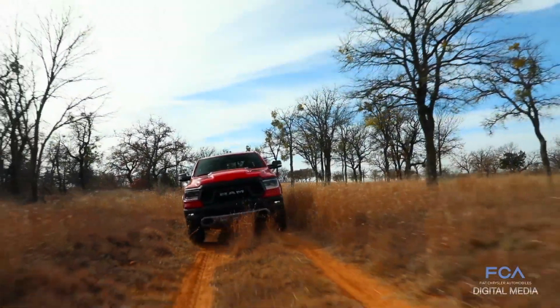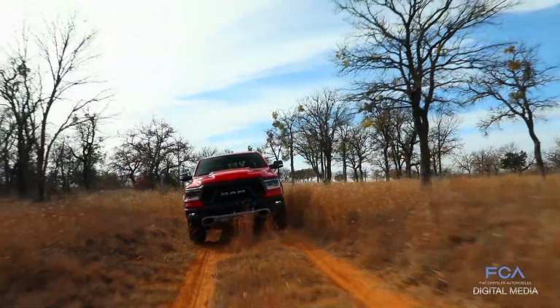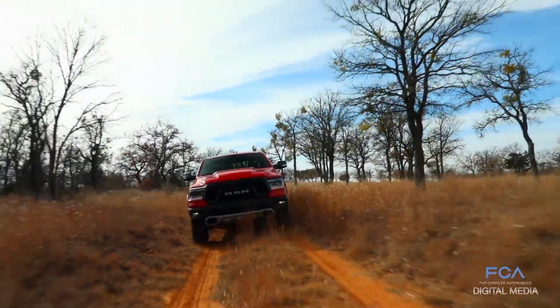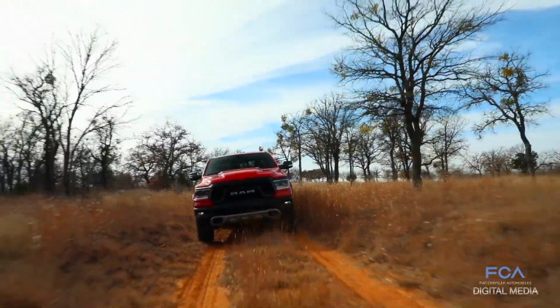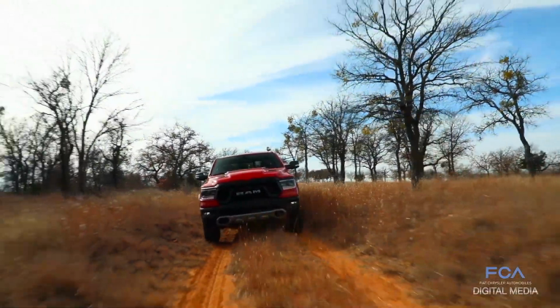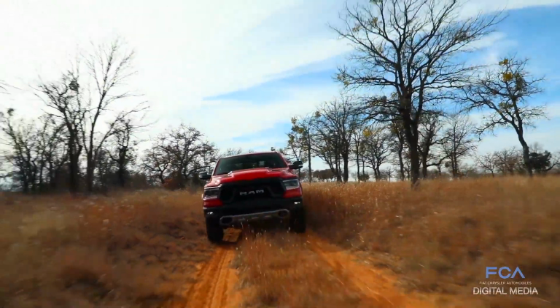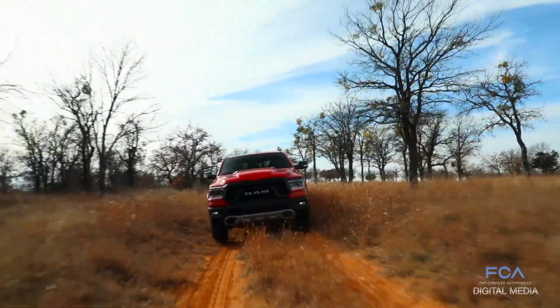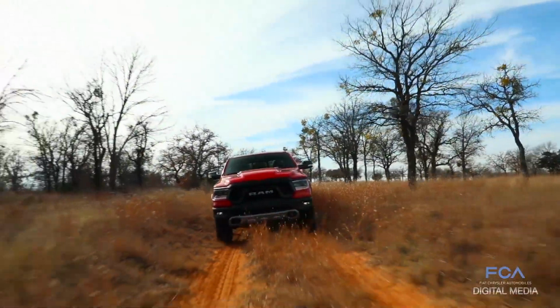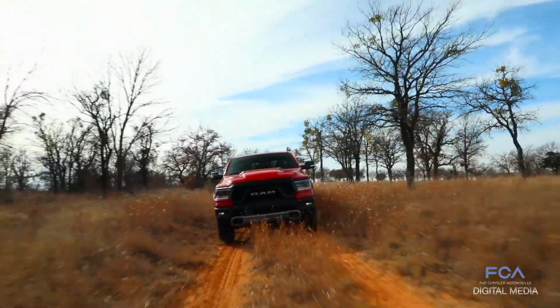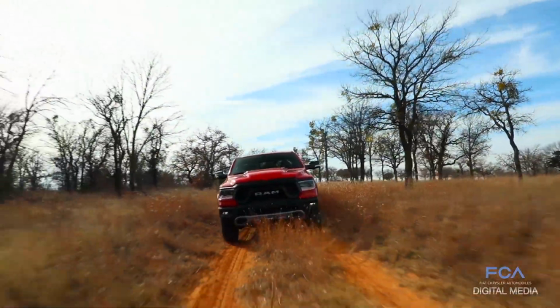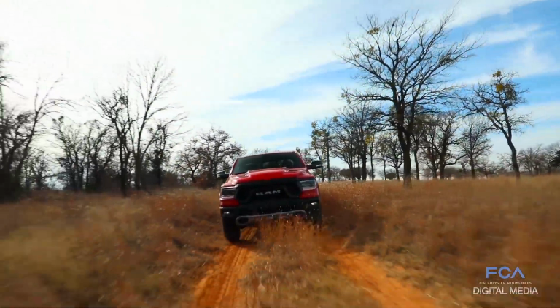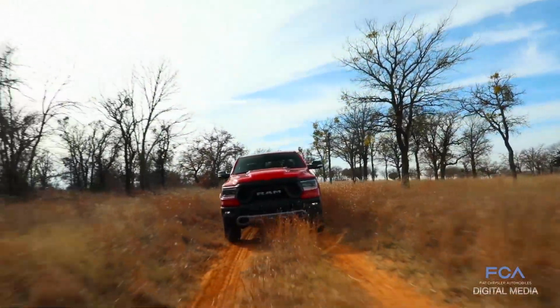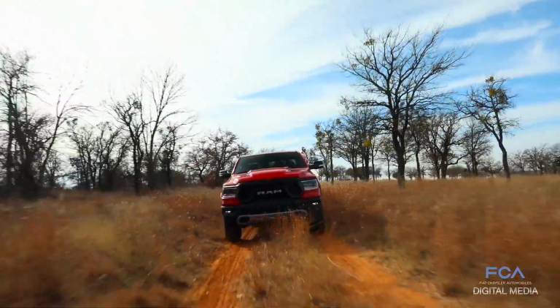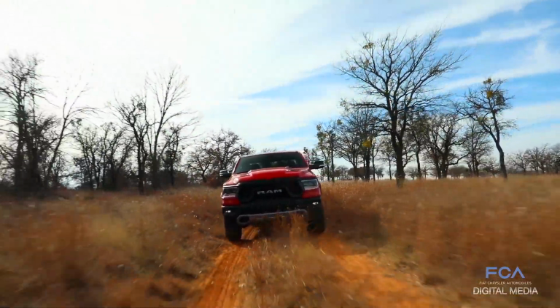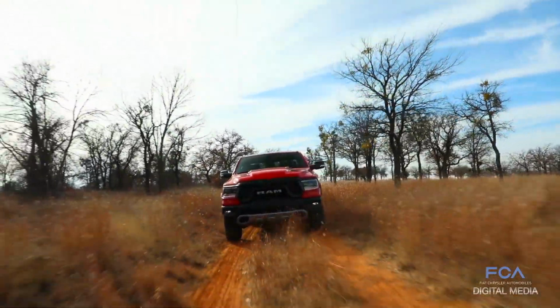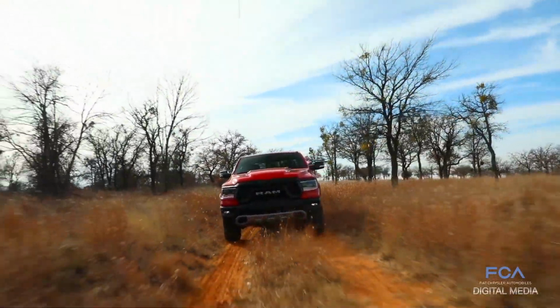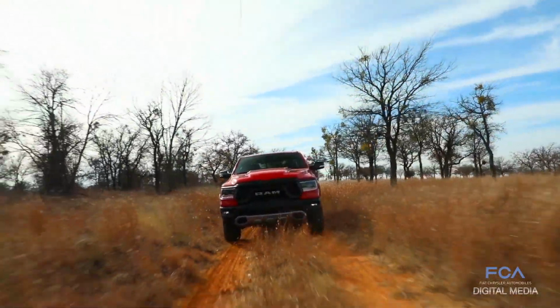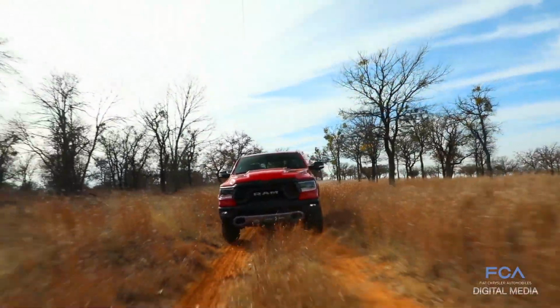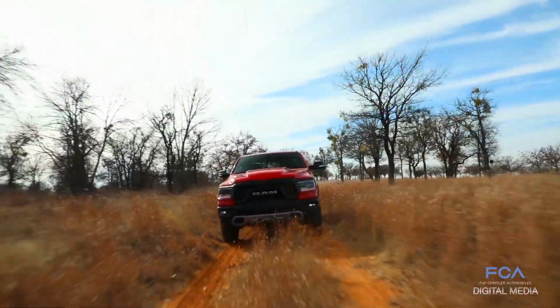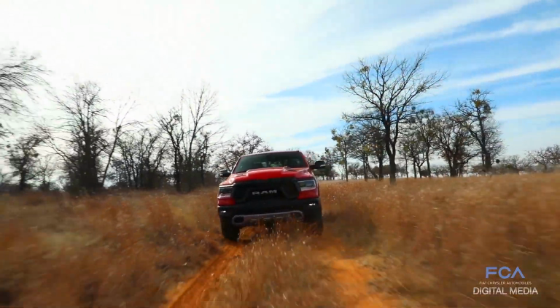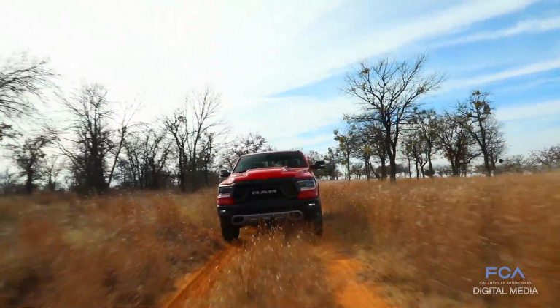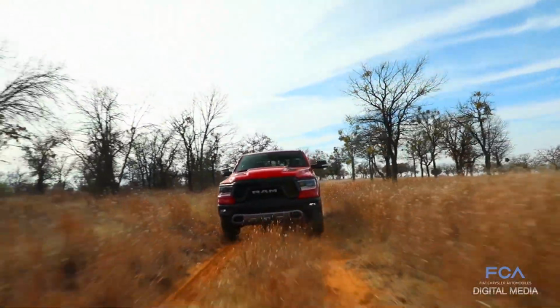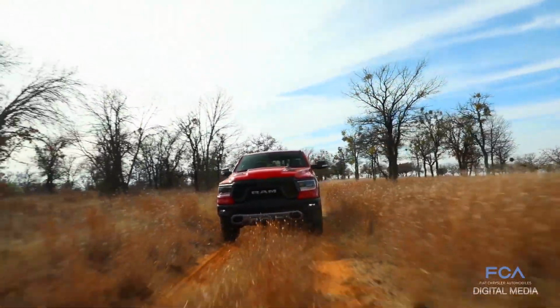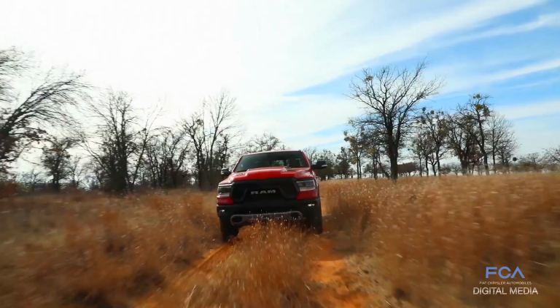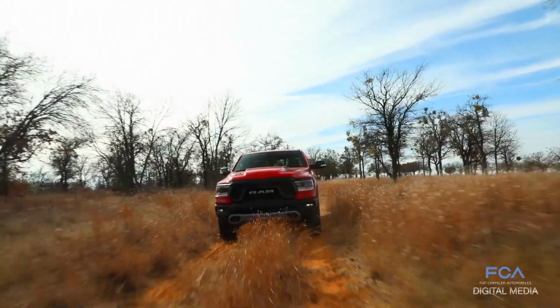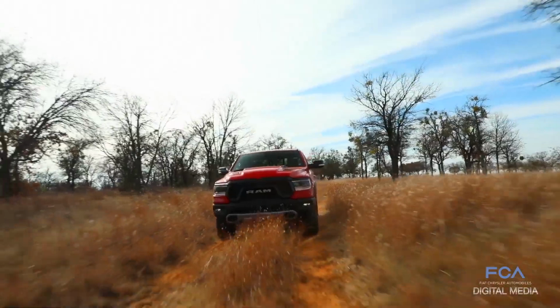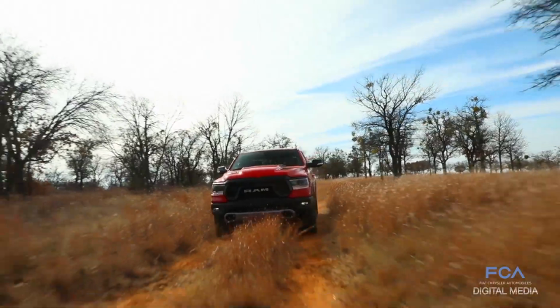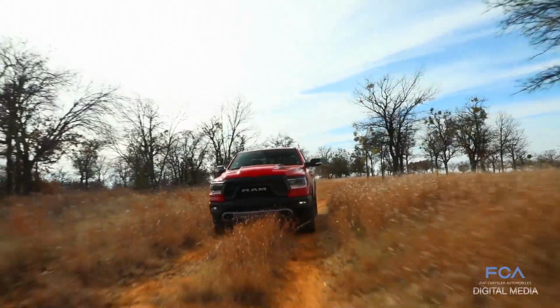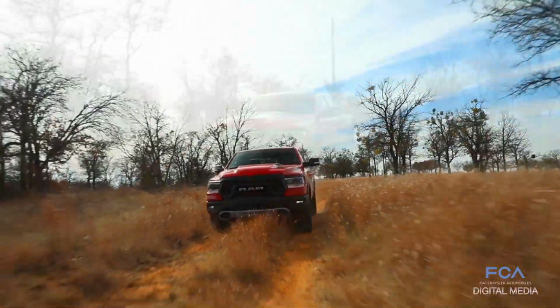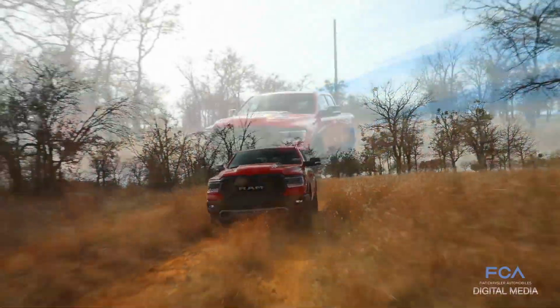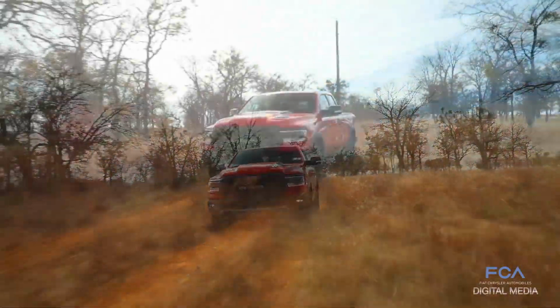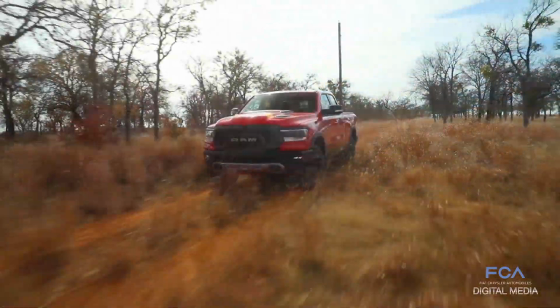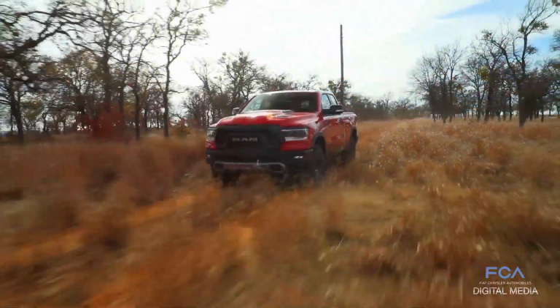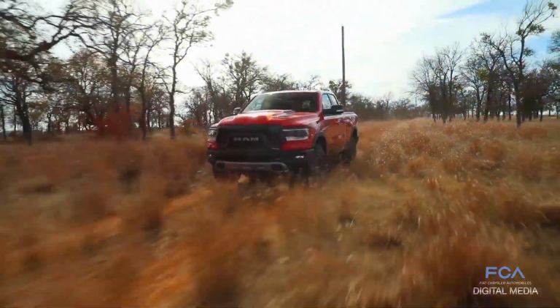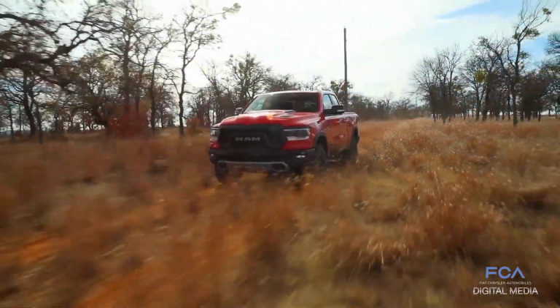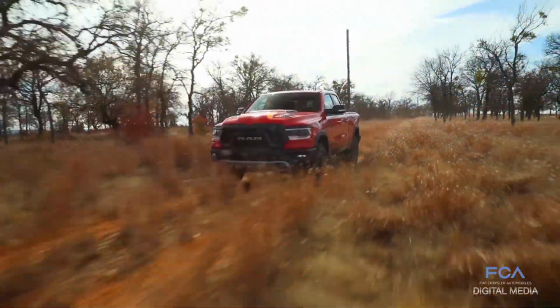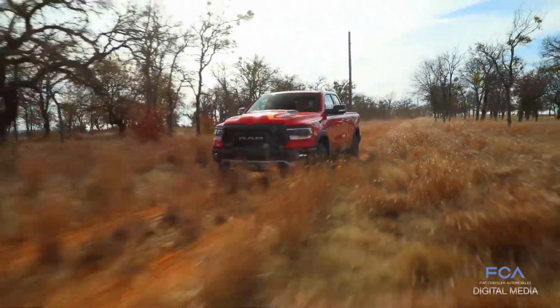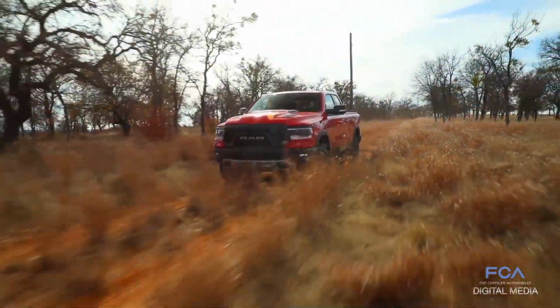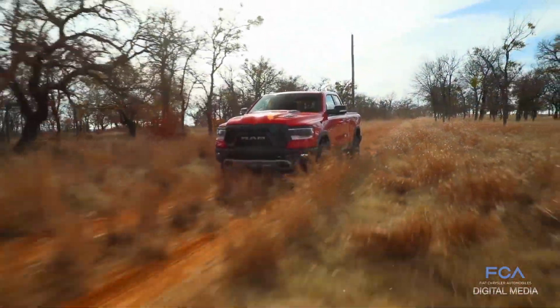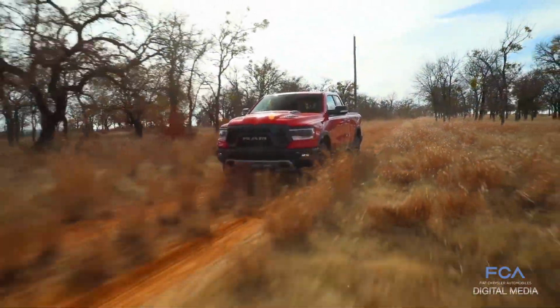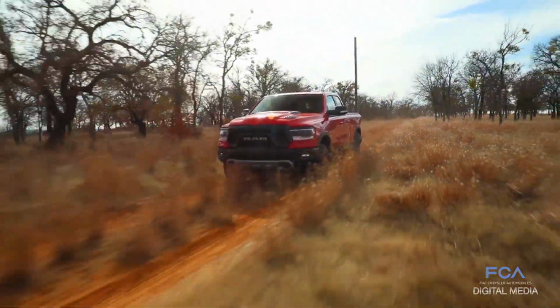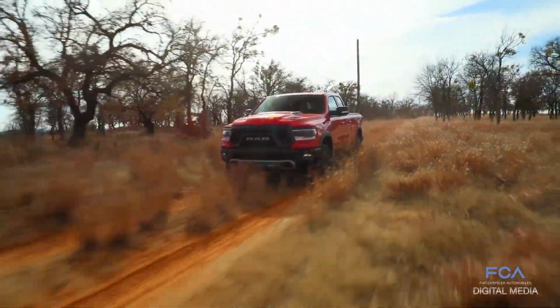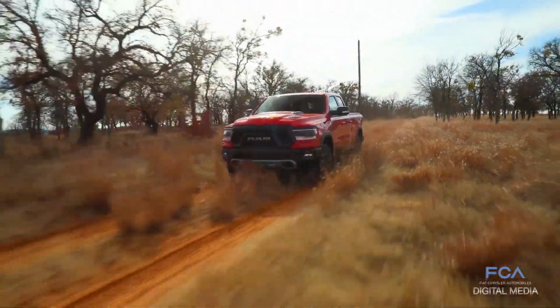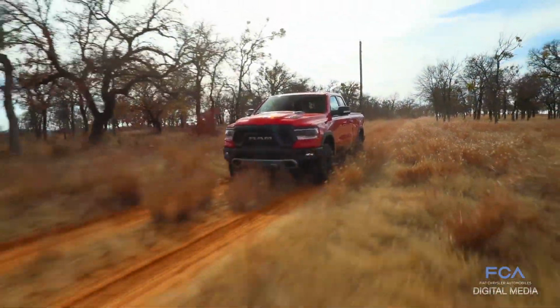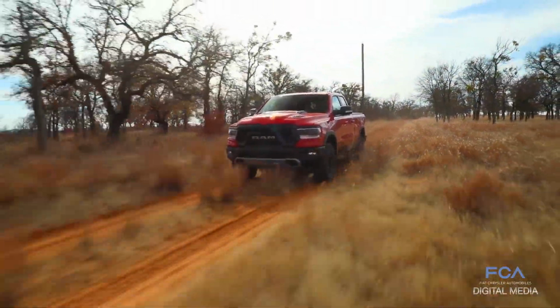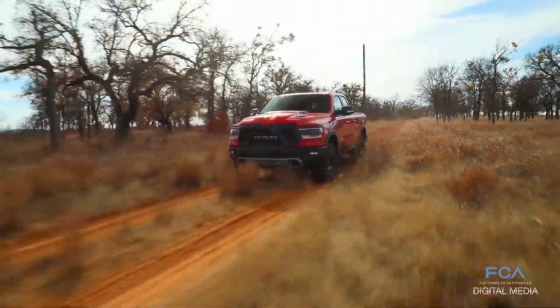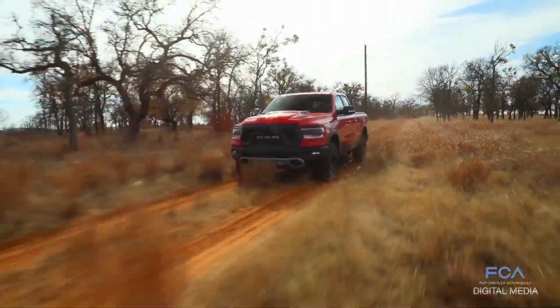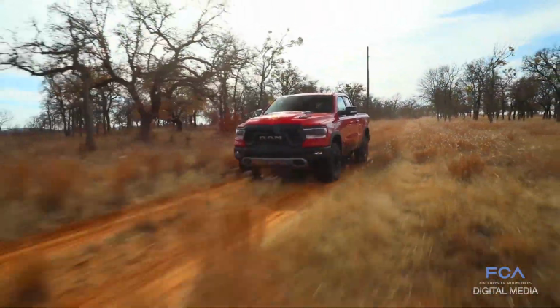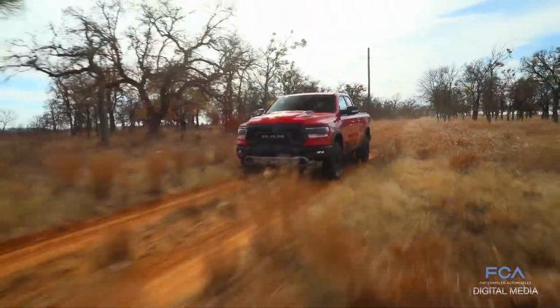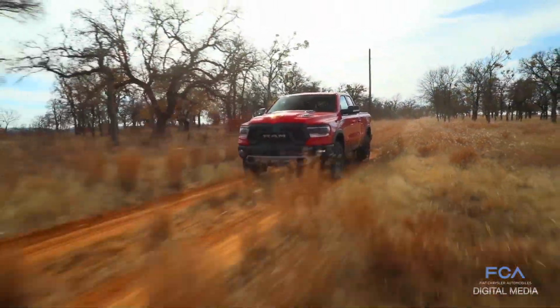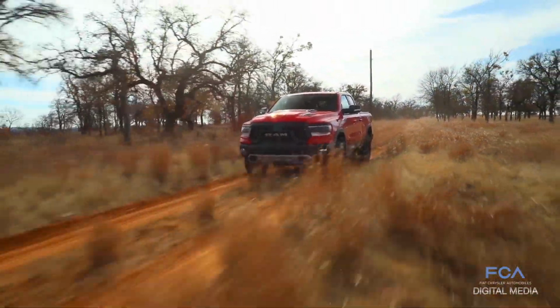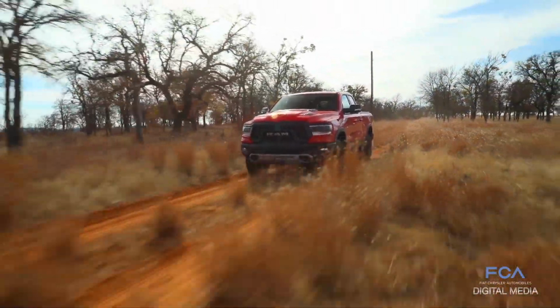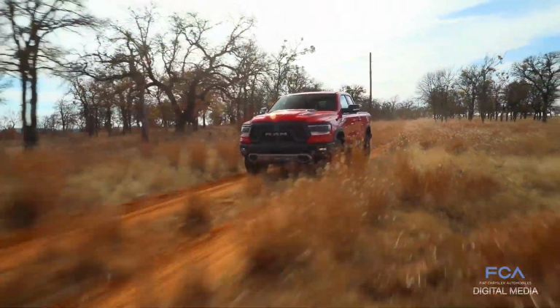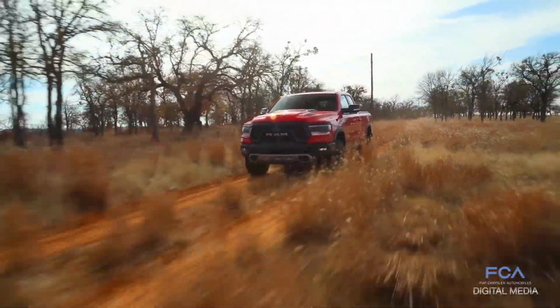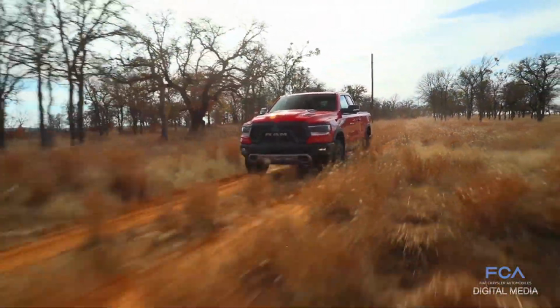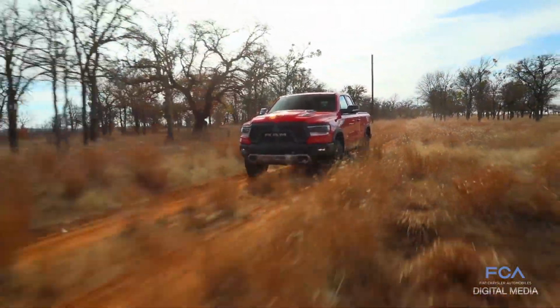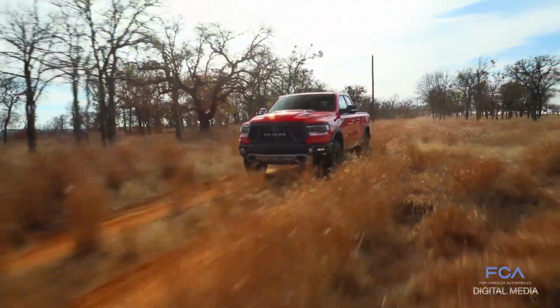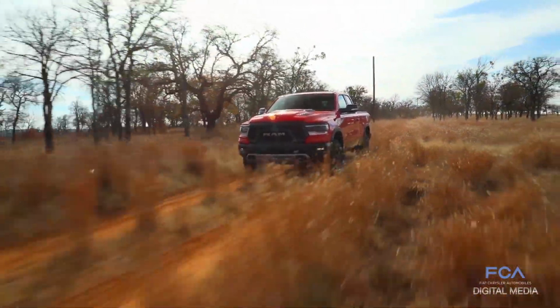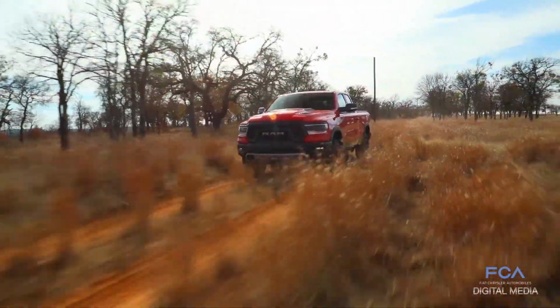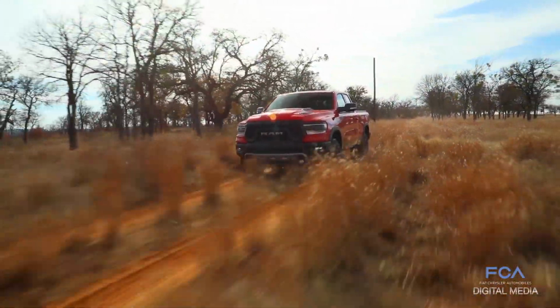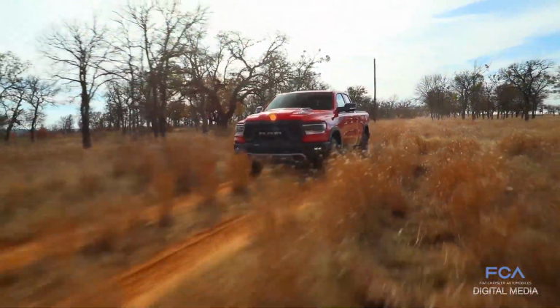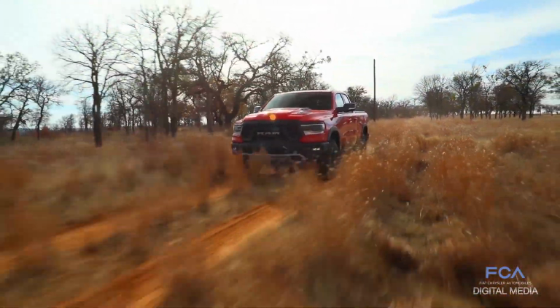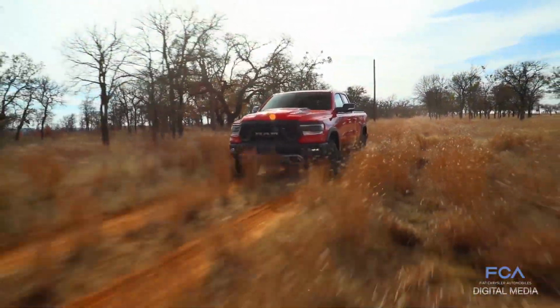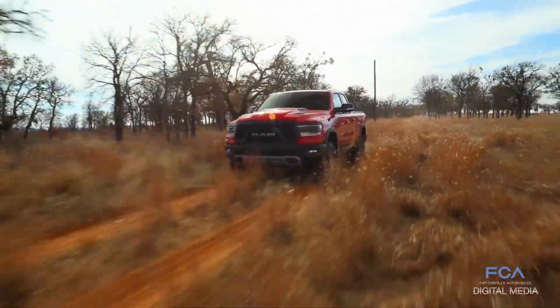We put our engines through these brutal tests to make sure that our powertrain will withstand anything the customer can throw at a vehicle.